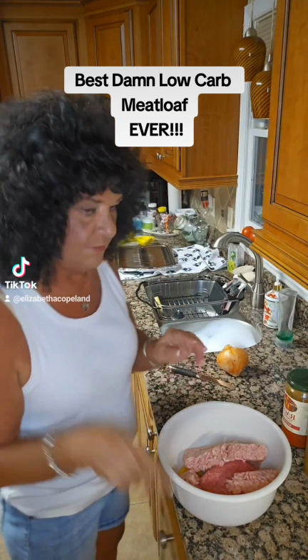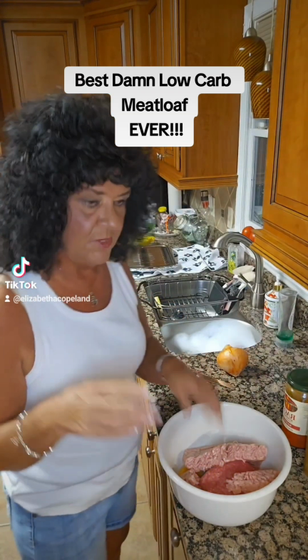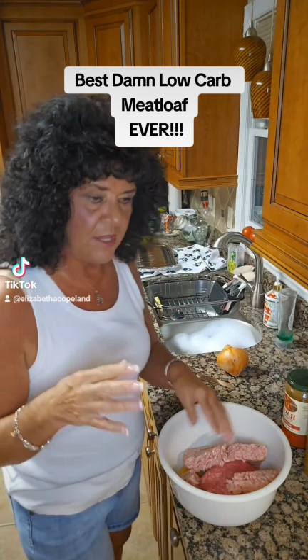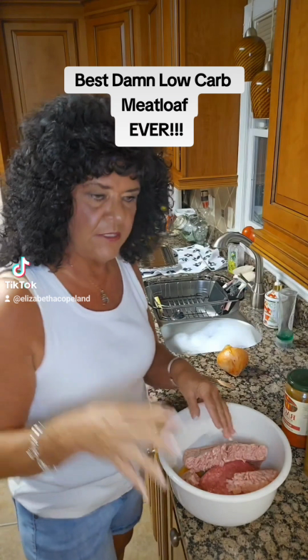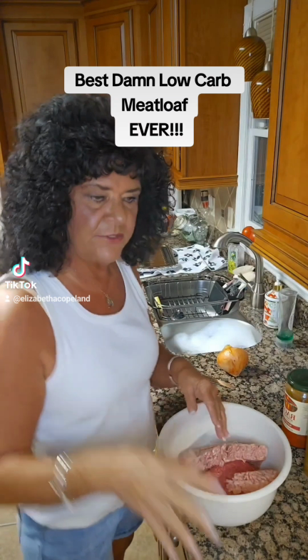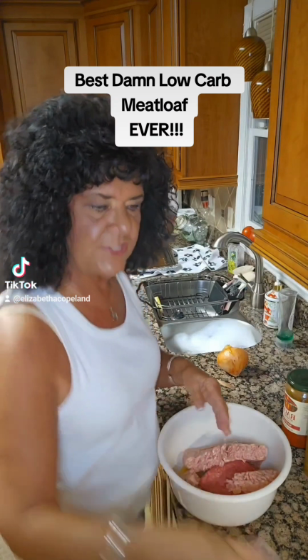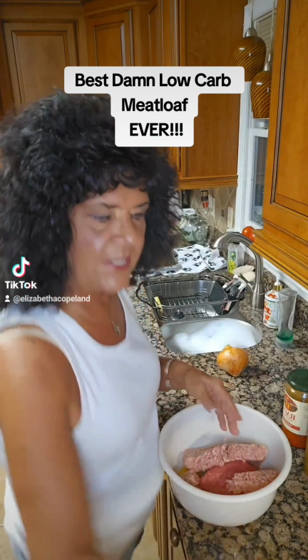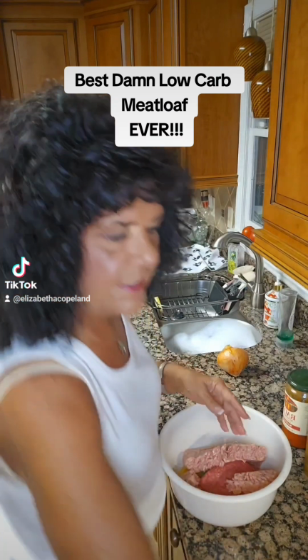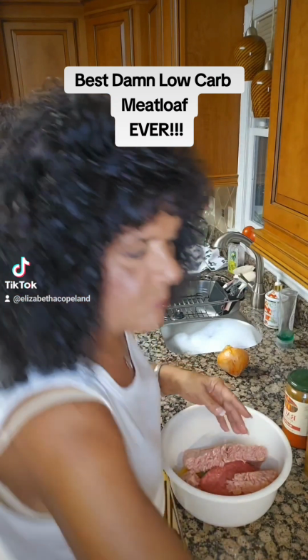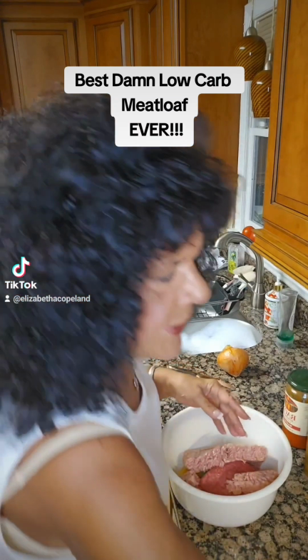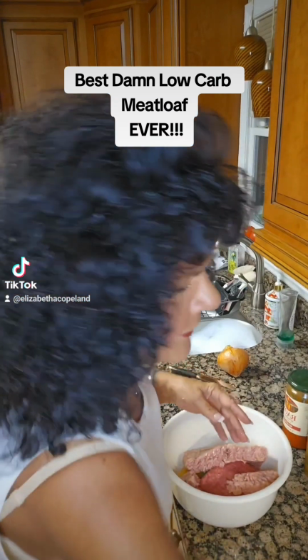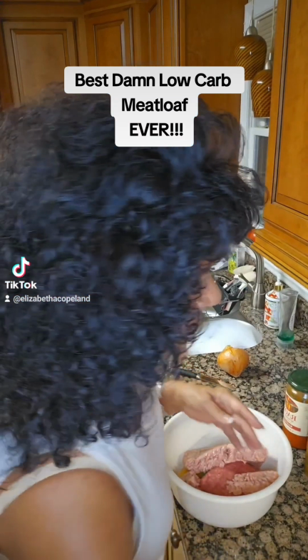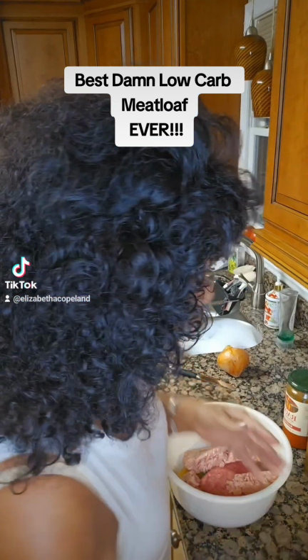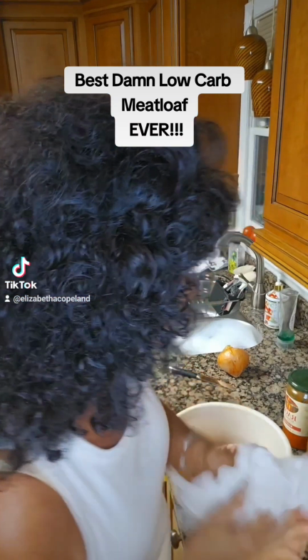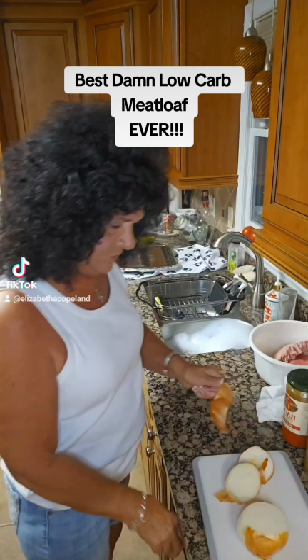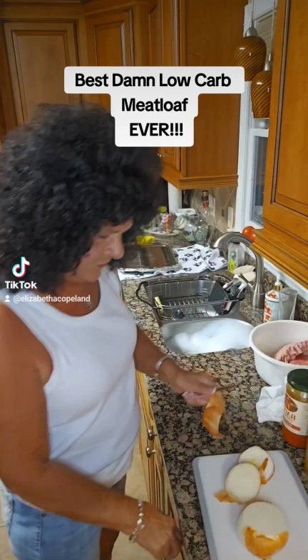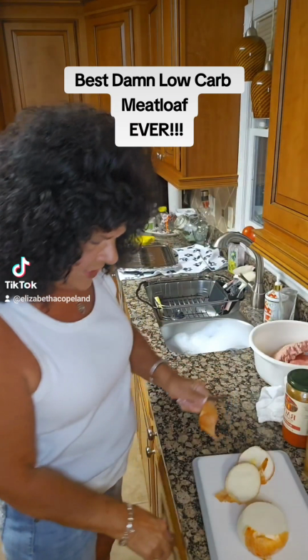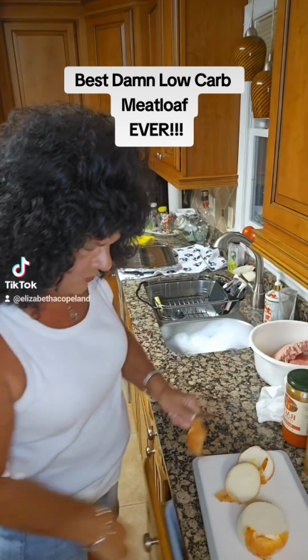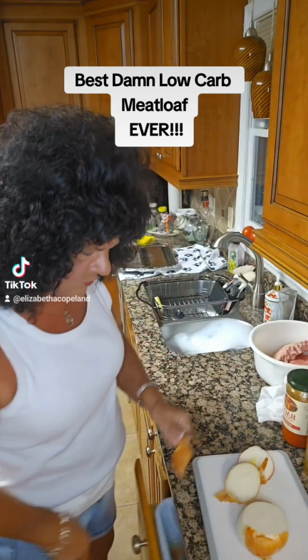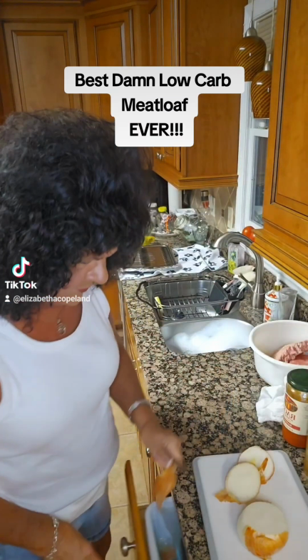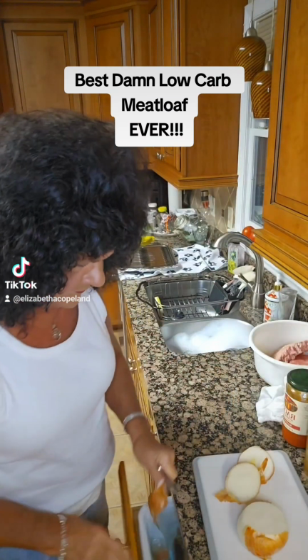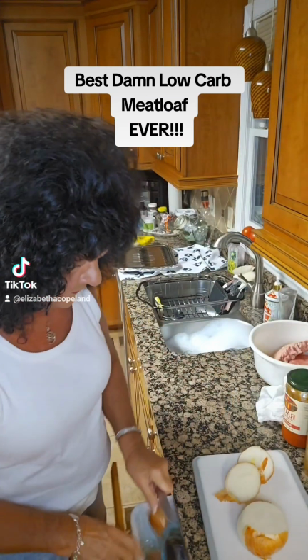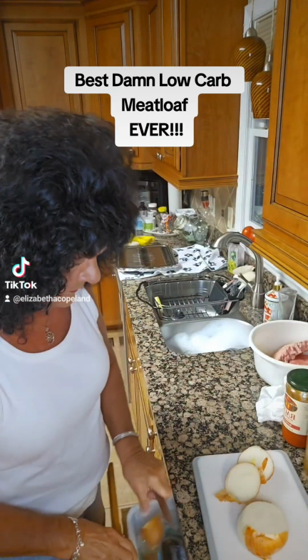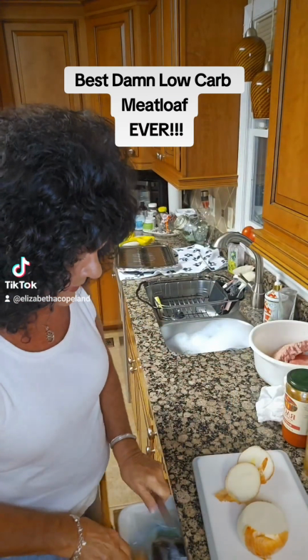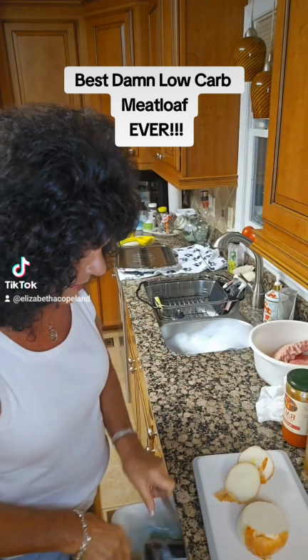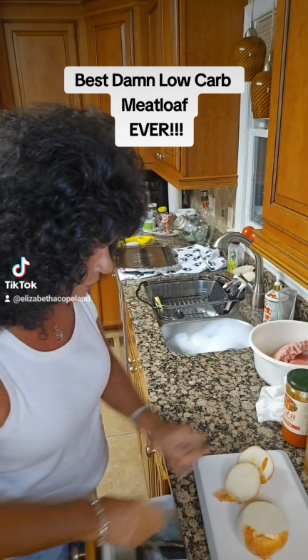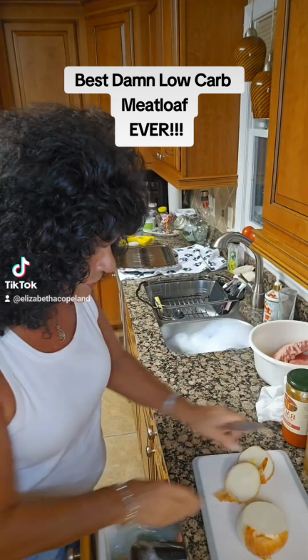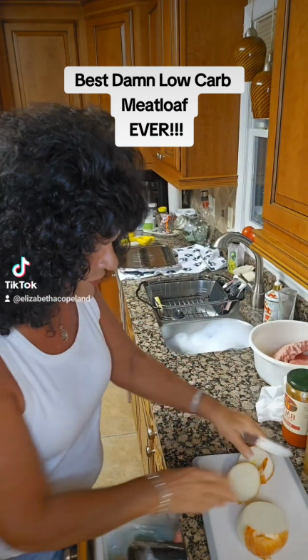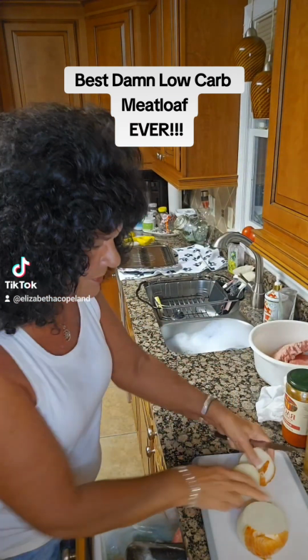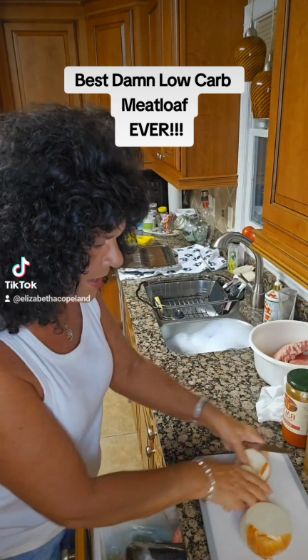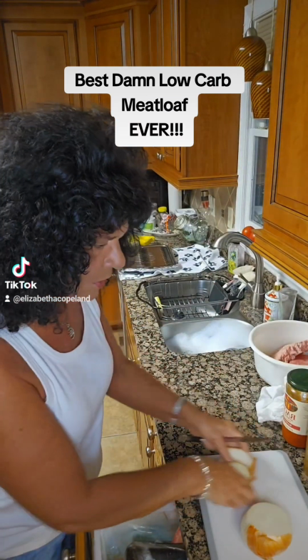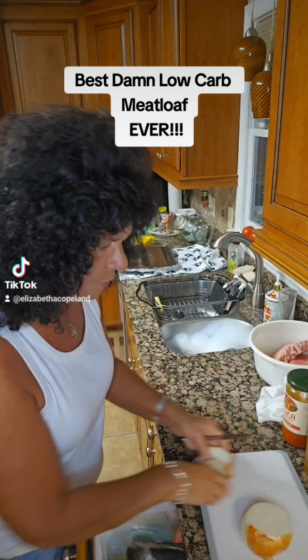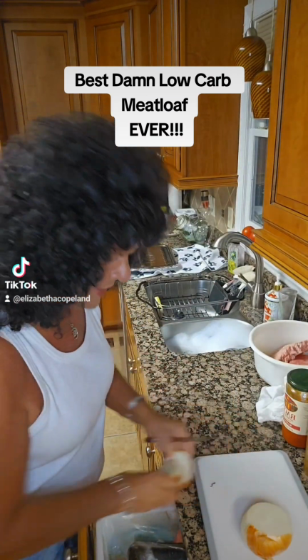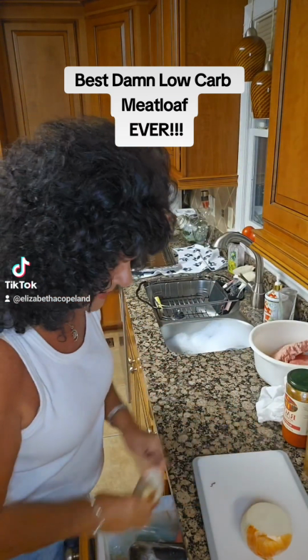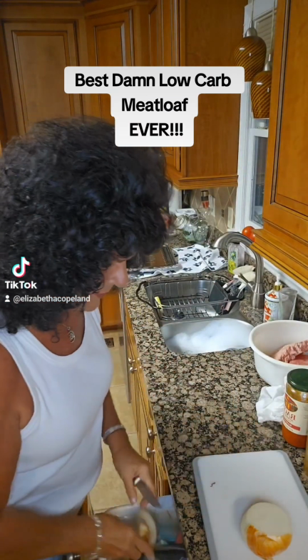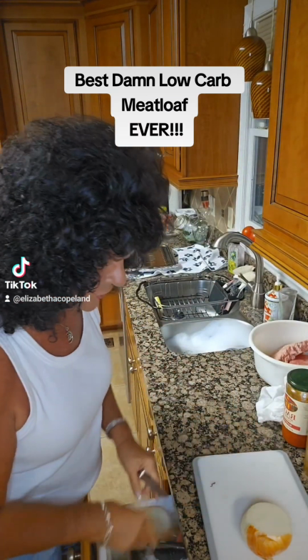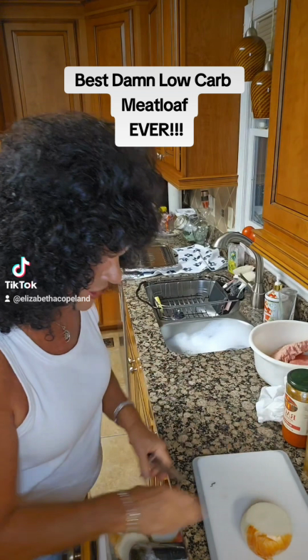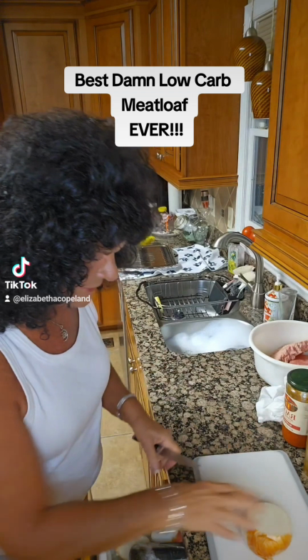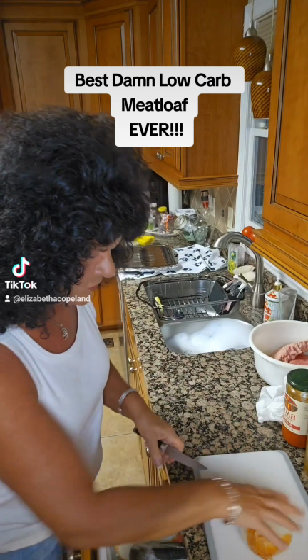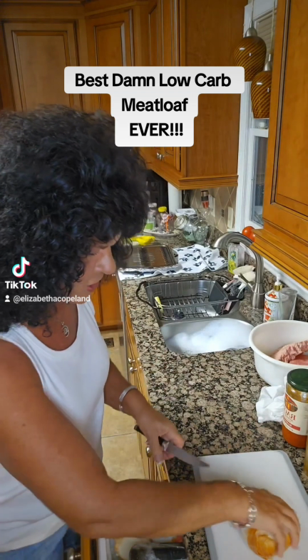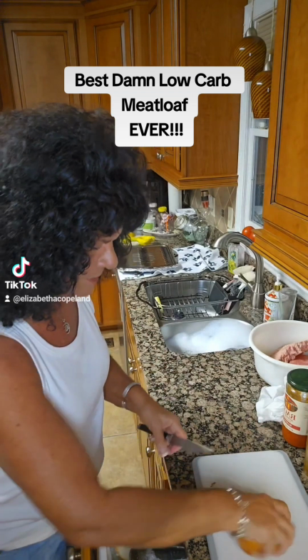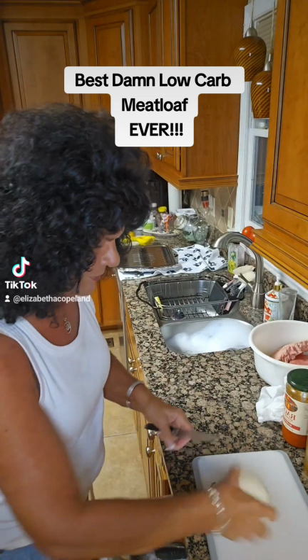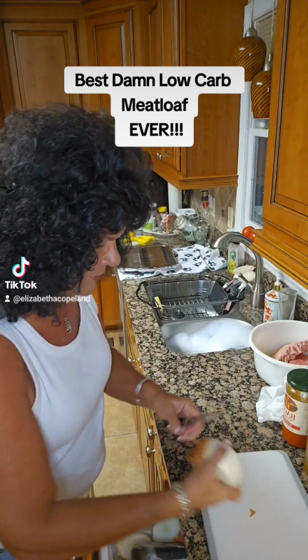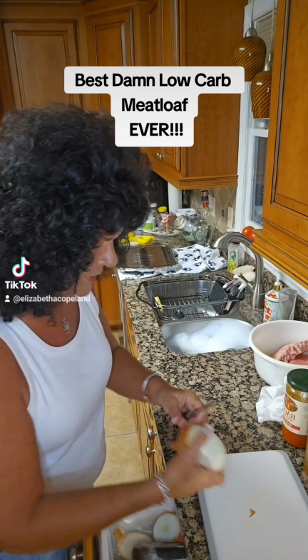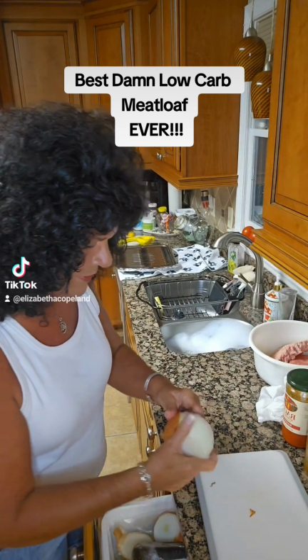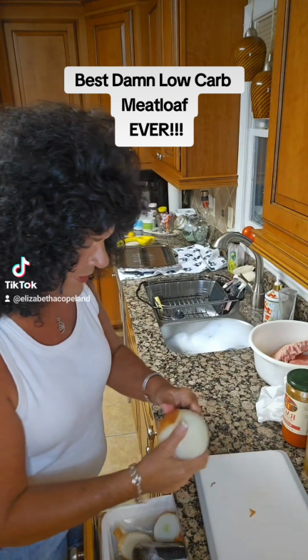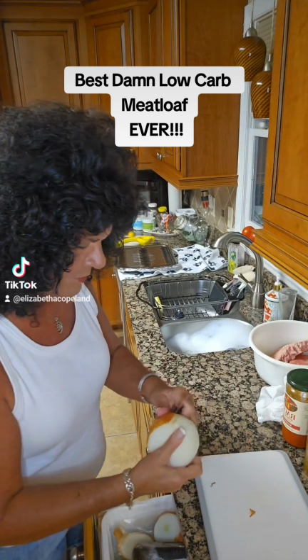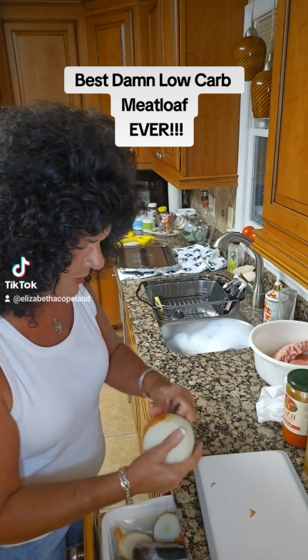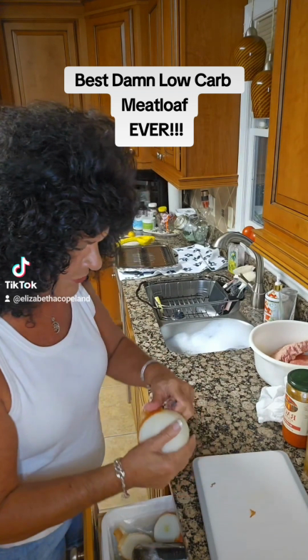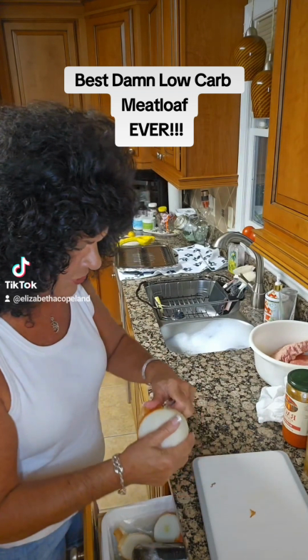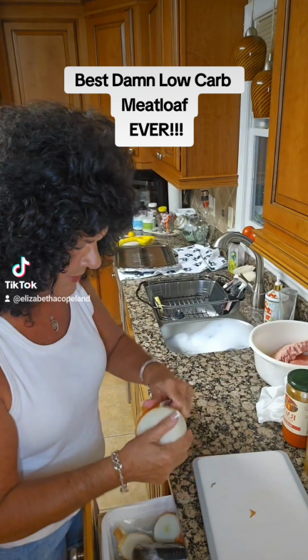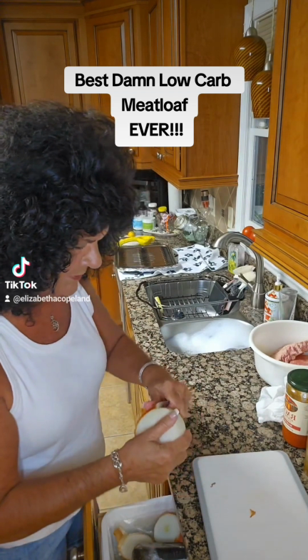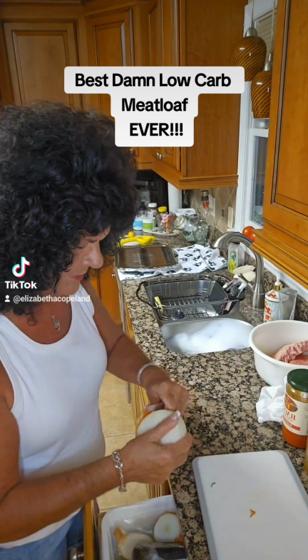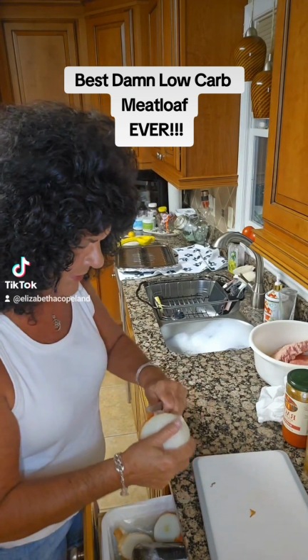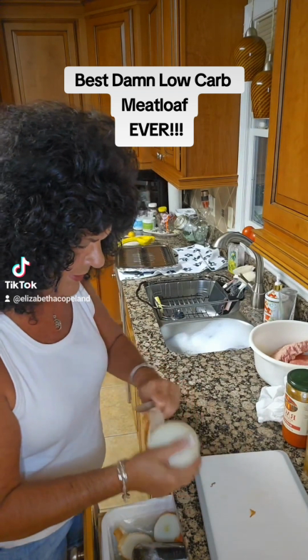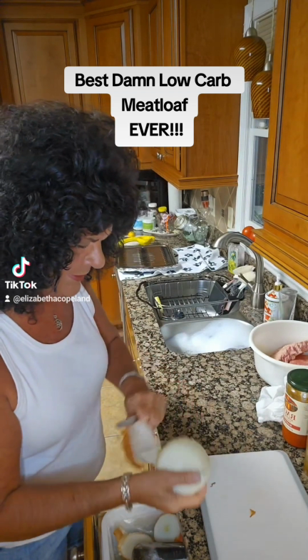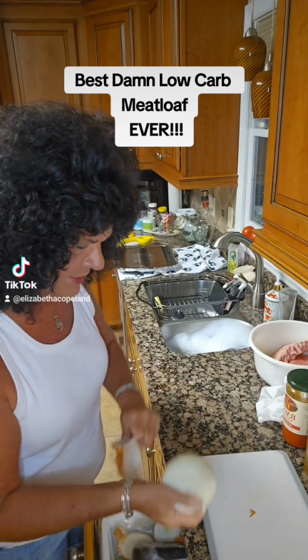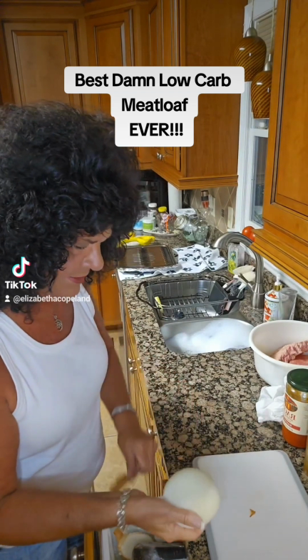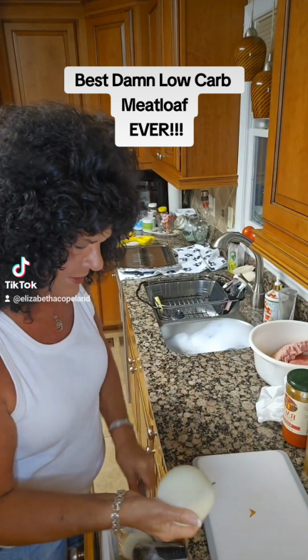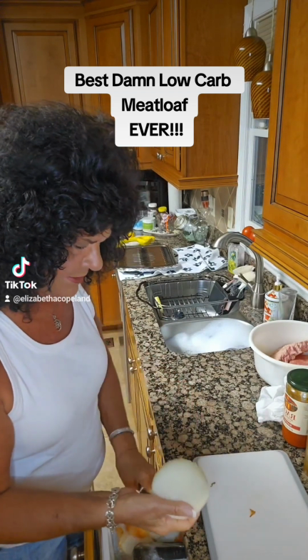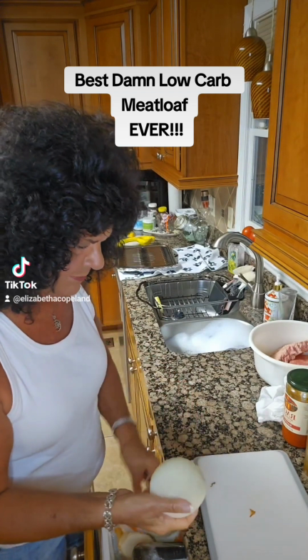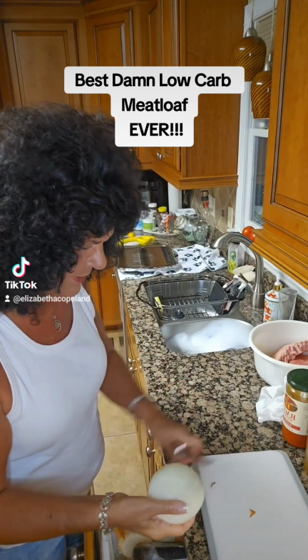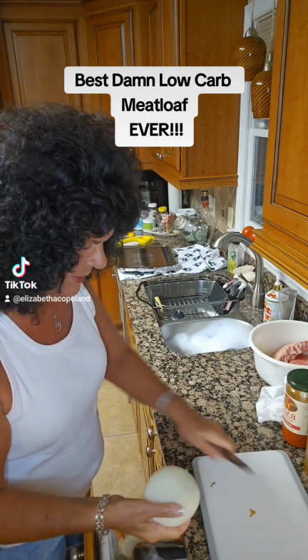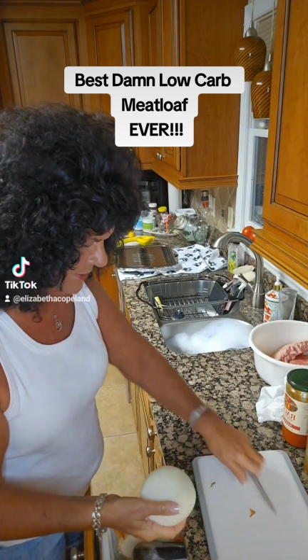Not using any breadcrumb. I'm gonna use my old Pampered Chef chopper and we're gonna chop some onion up in there.